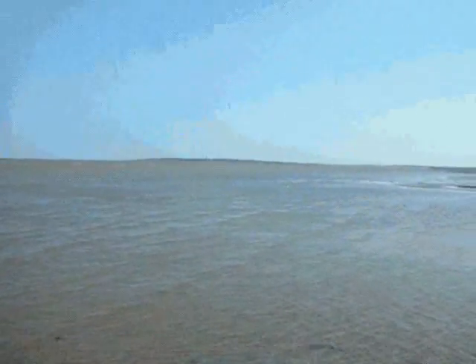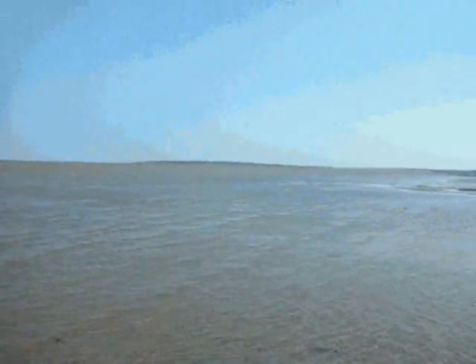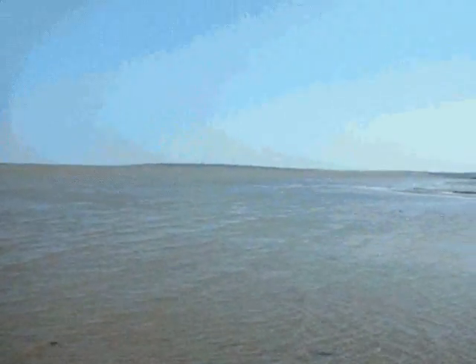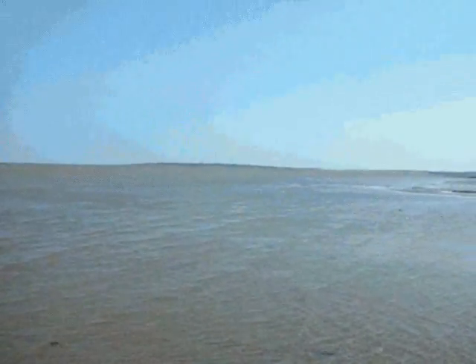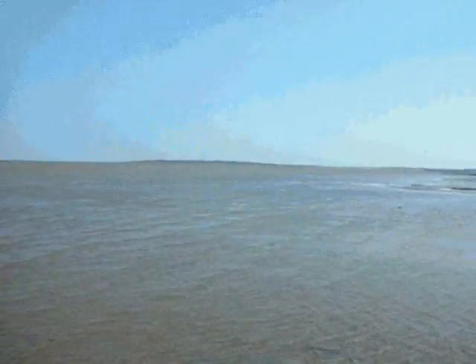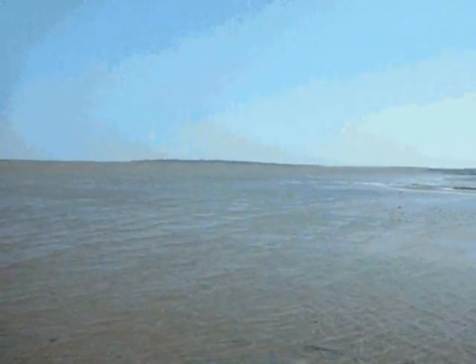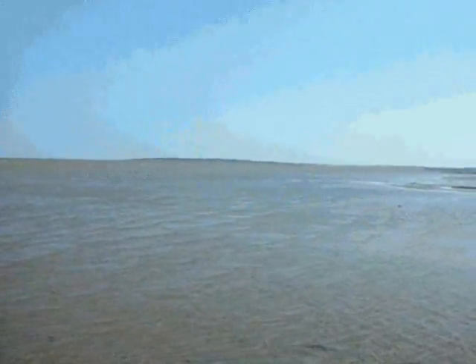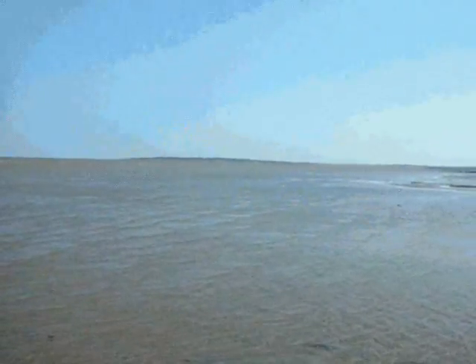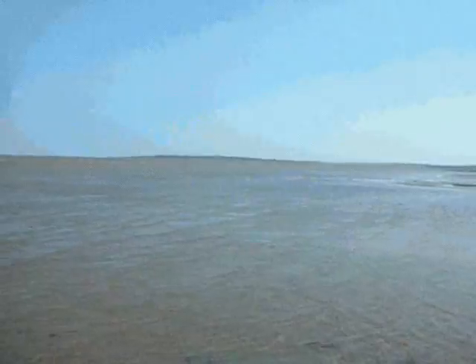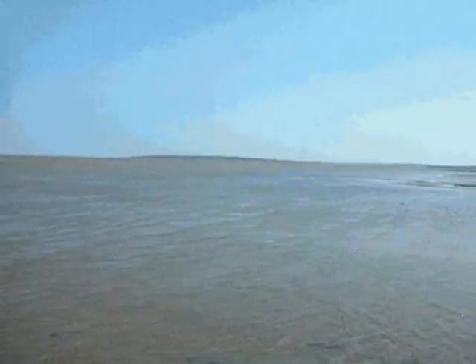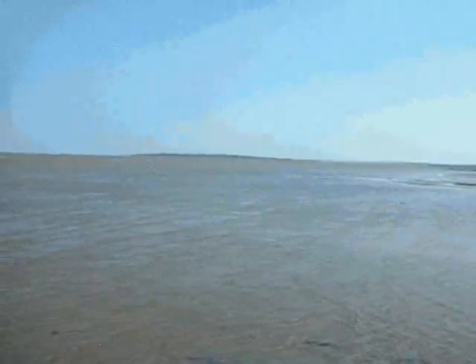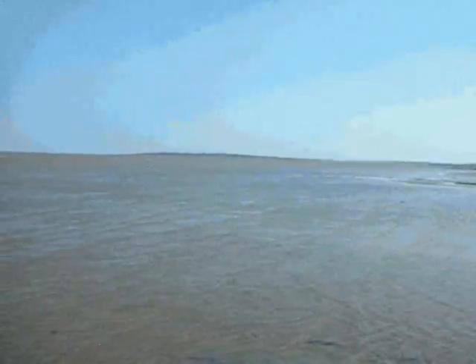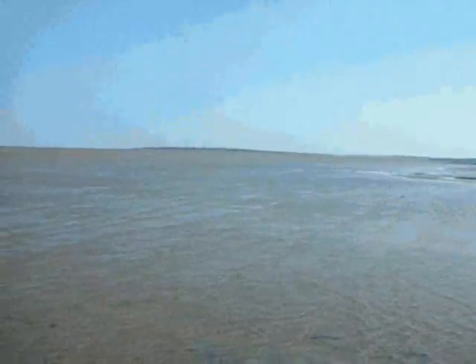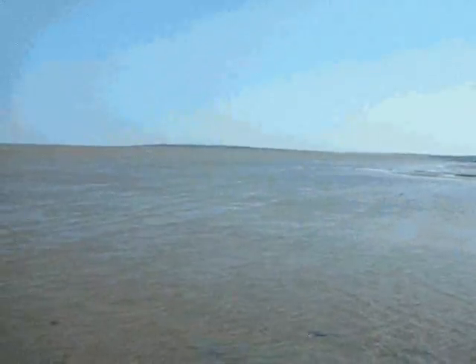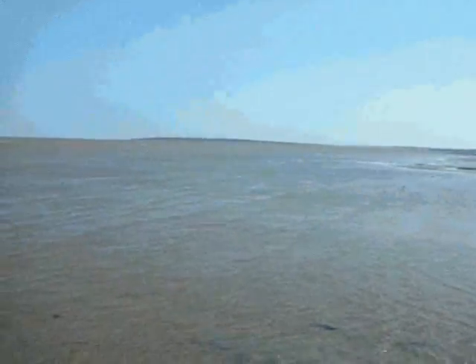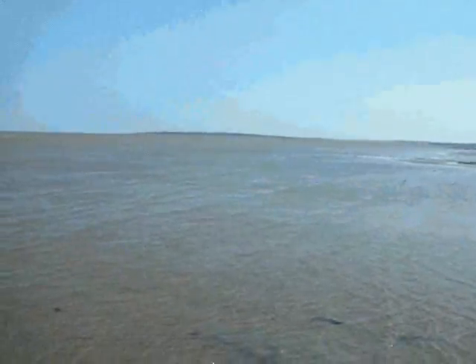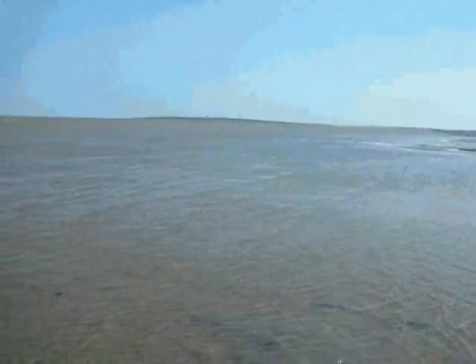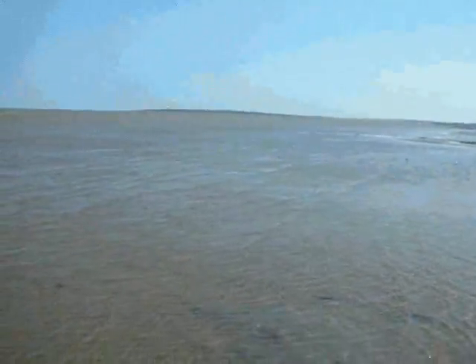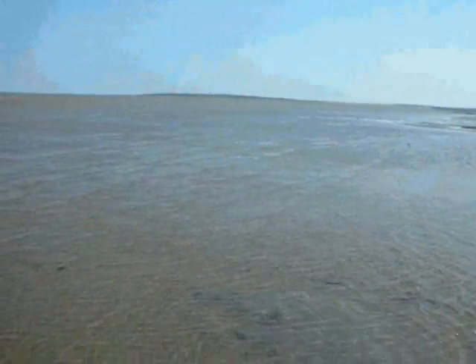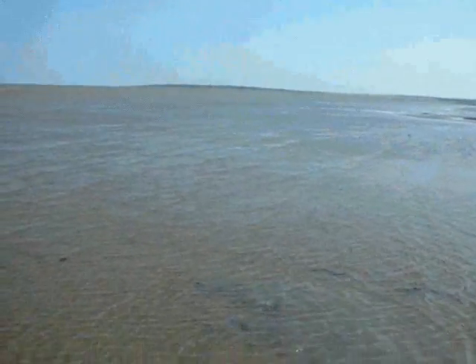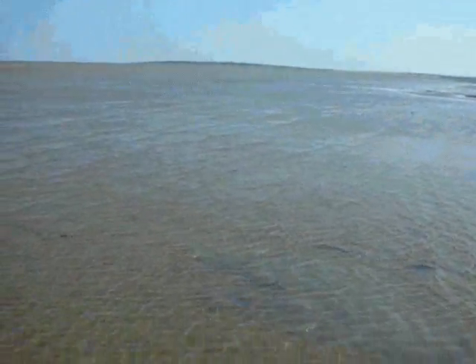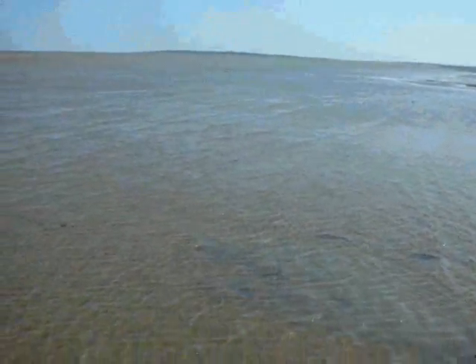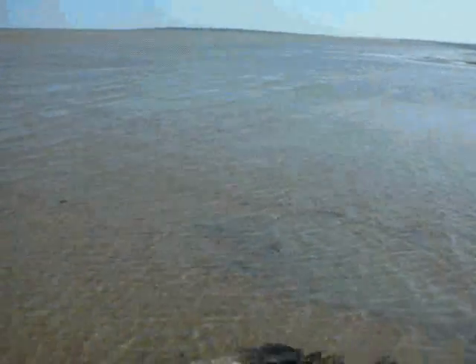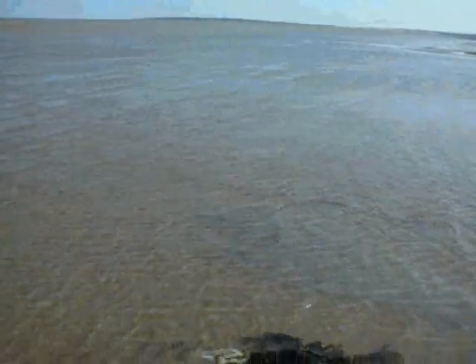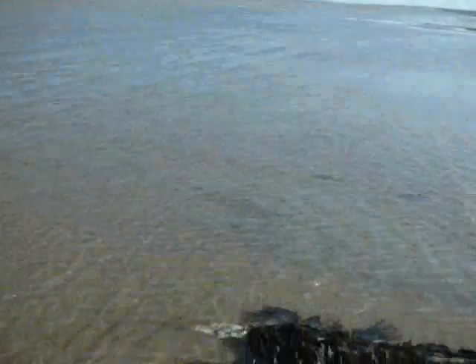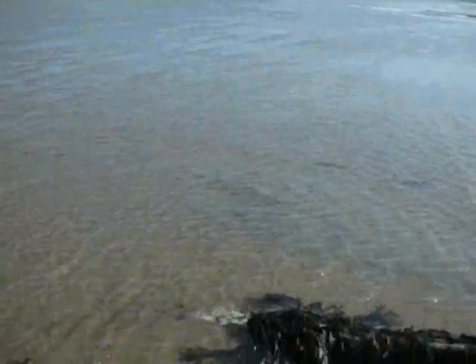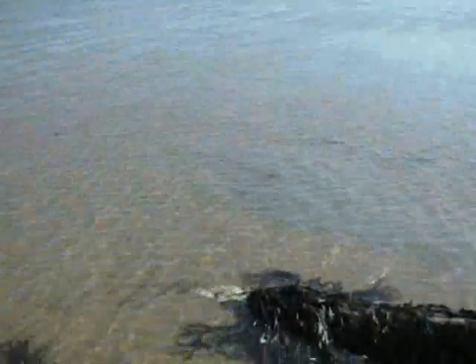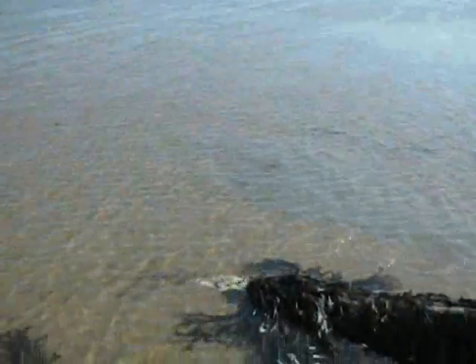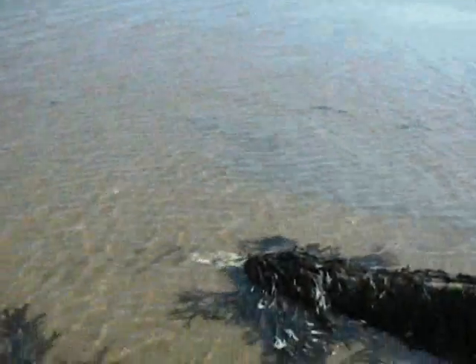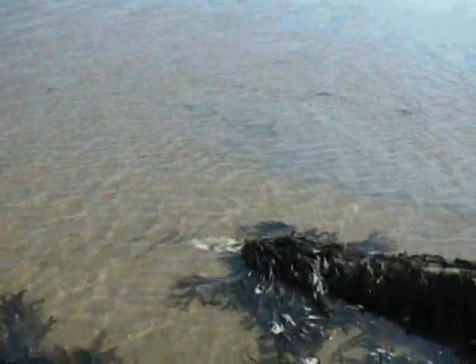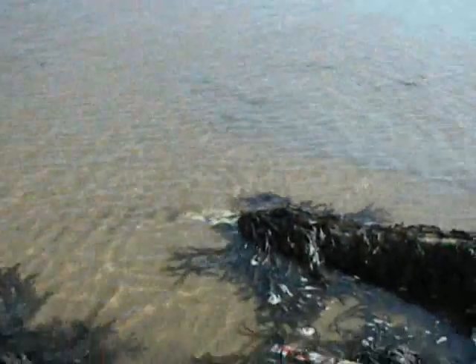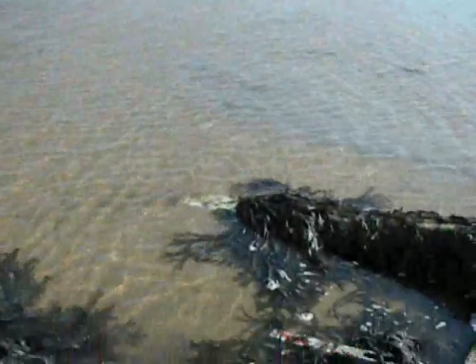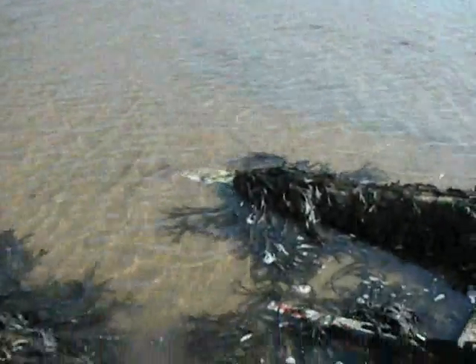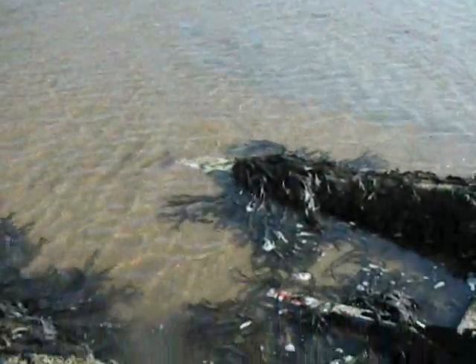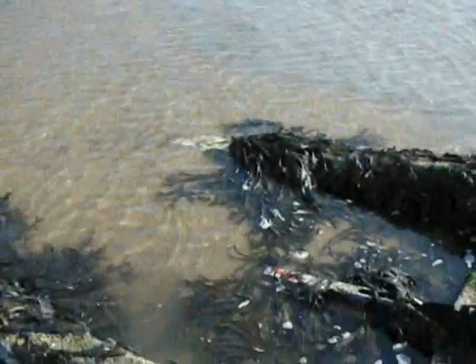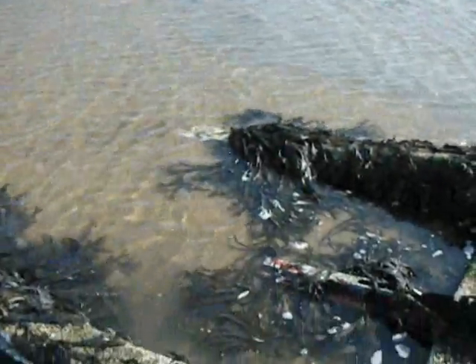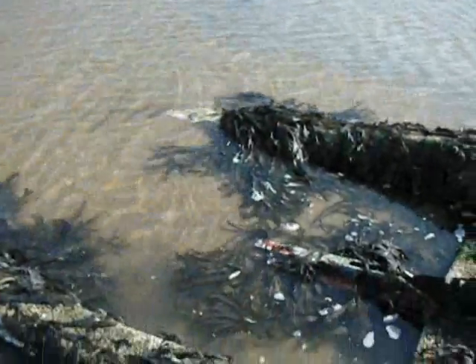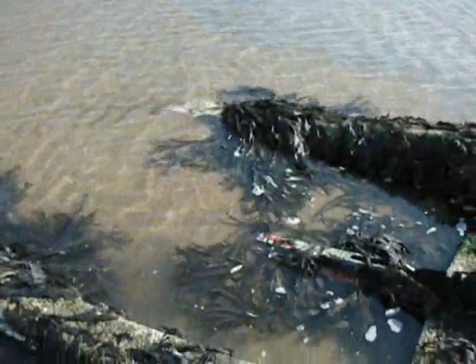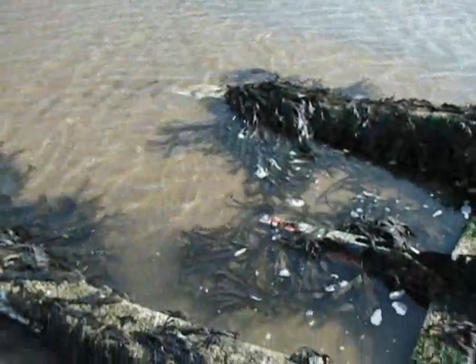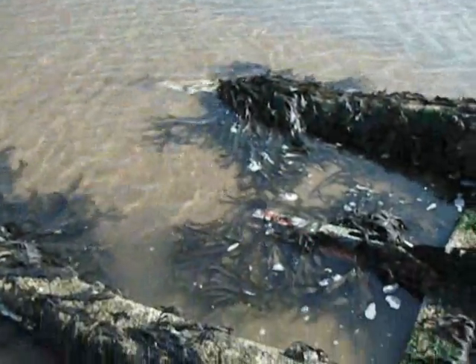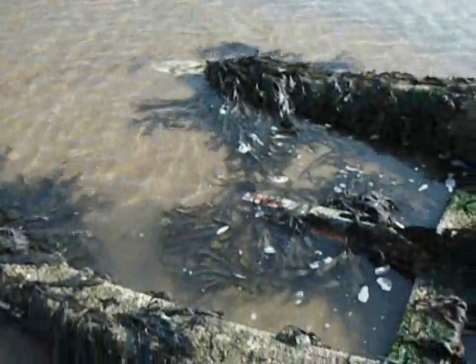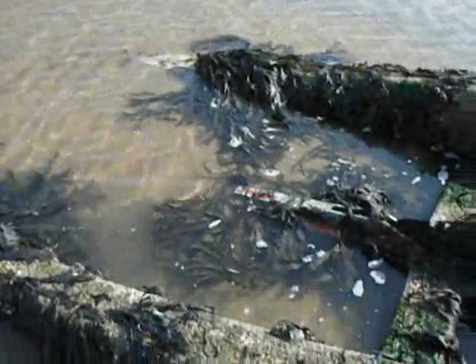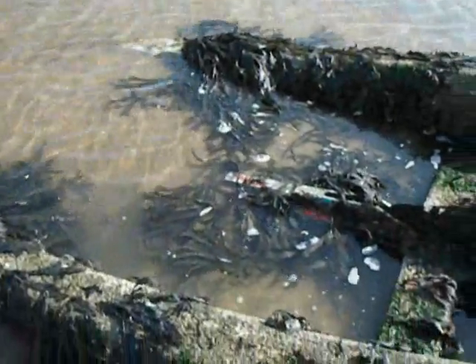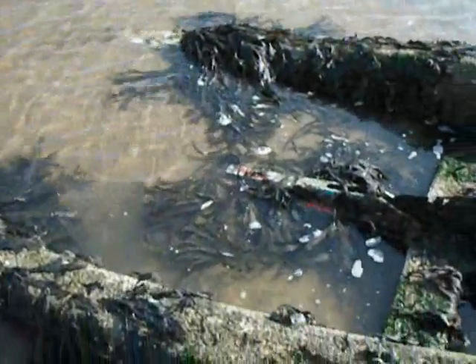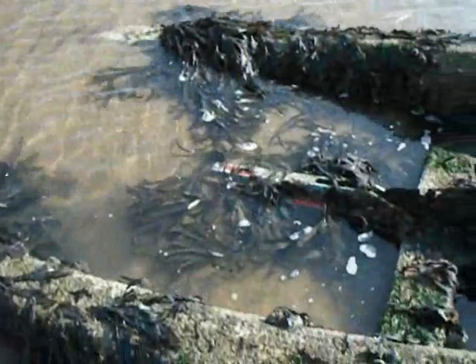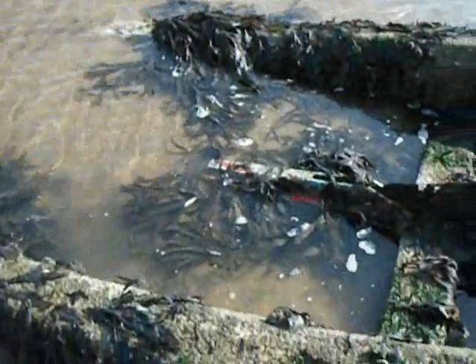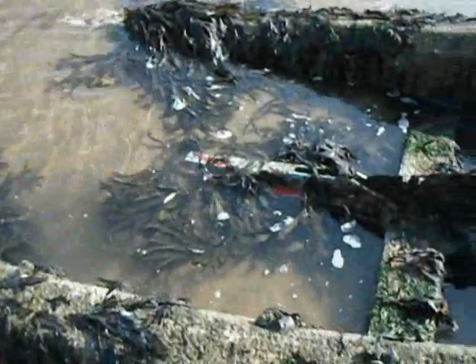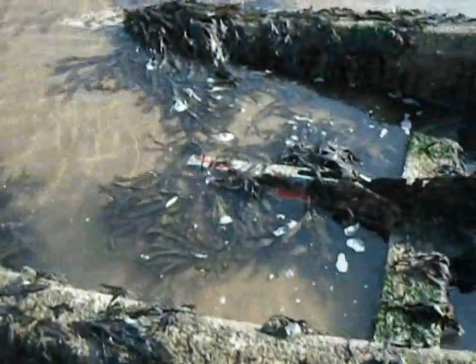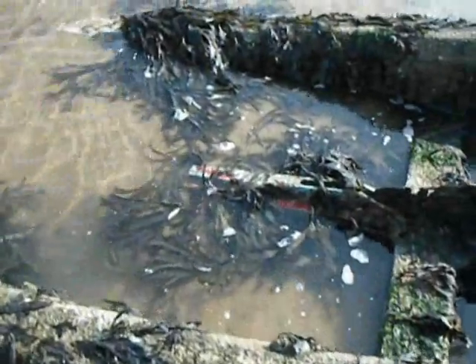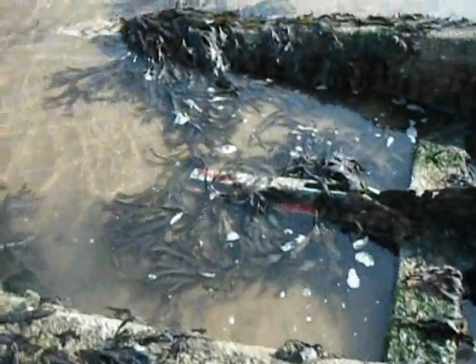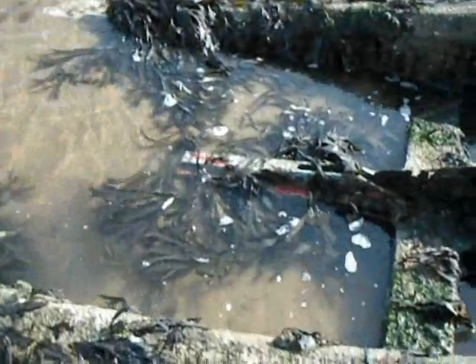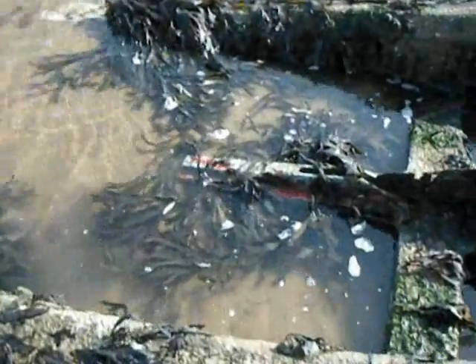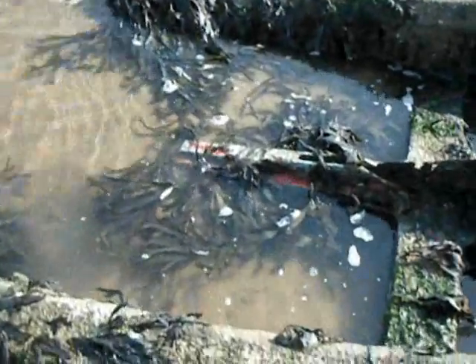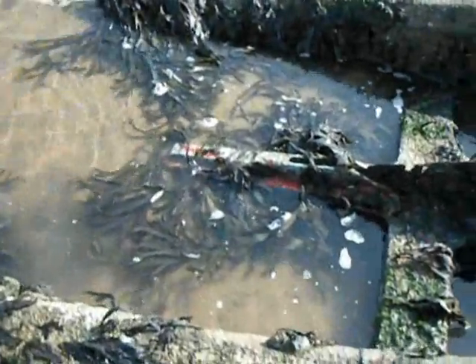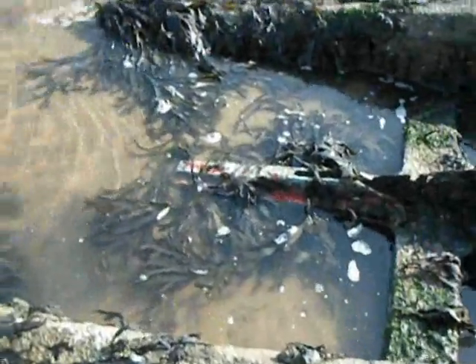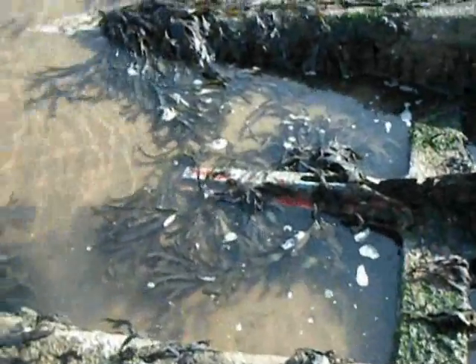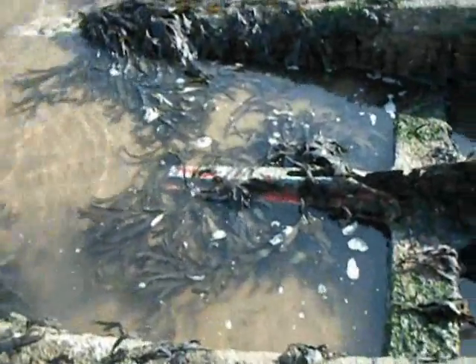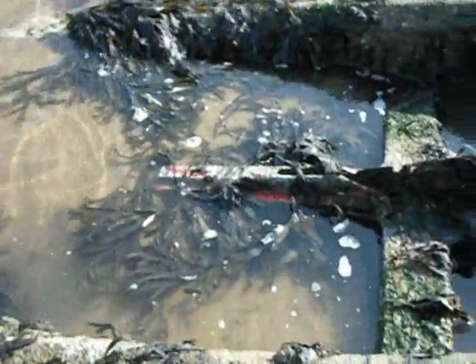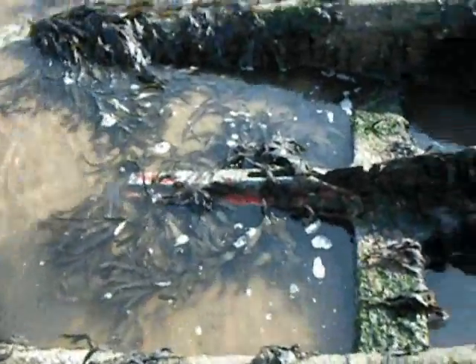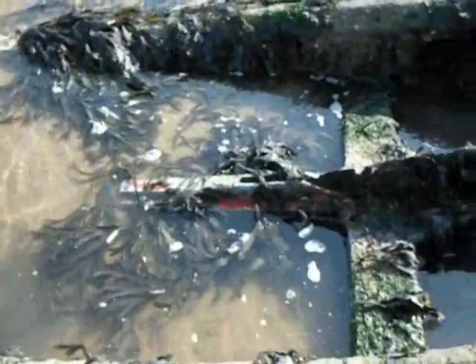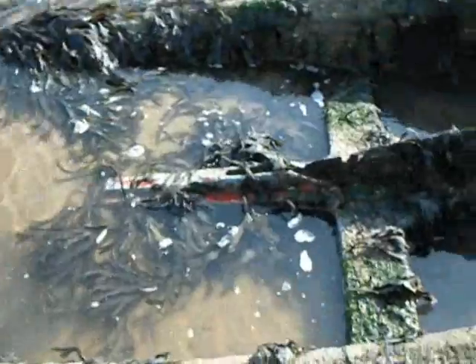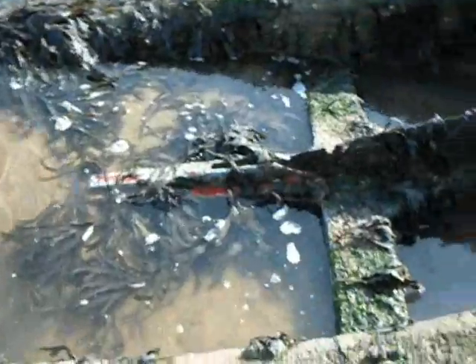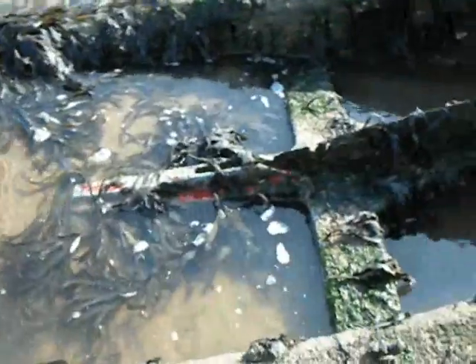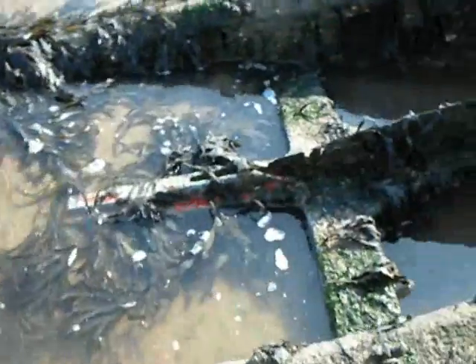There's Walton on the Naze in the distance. This is Dovercourt Beach near Harwich.